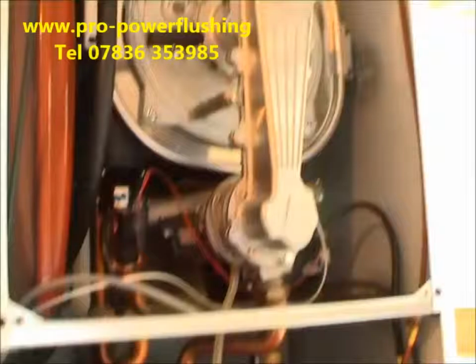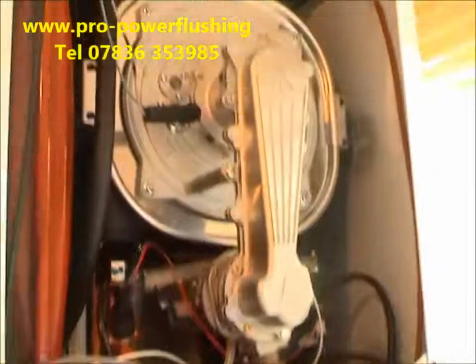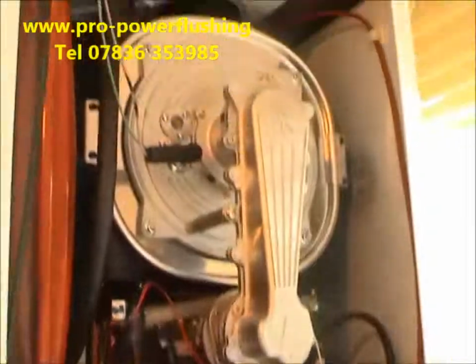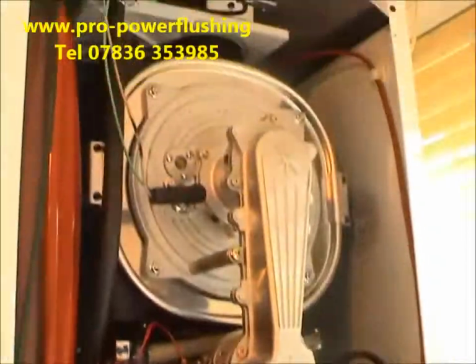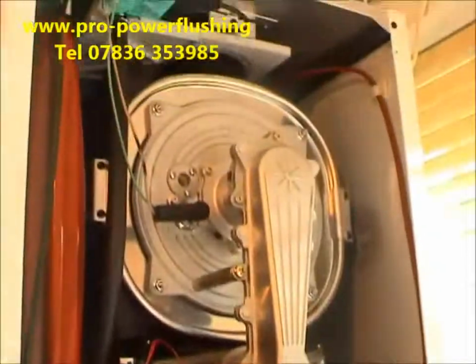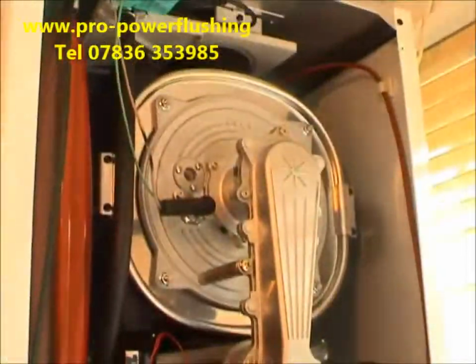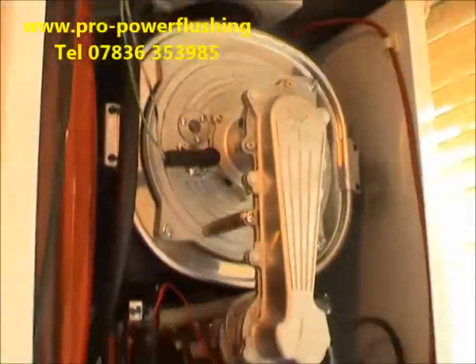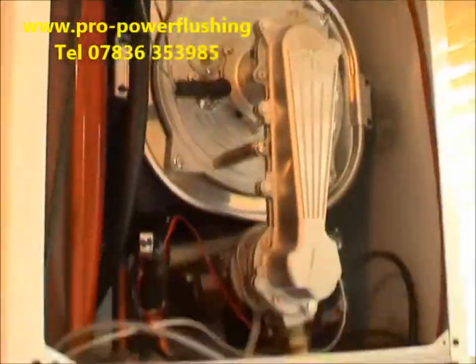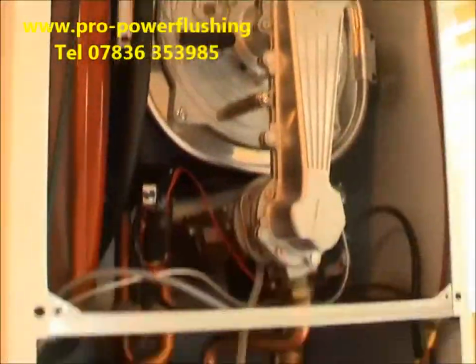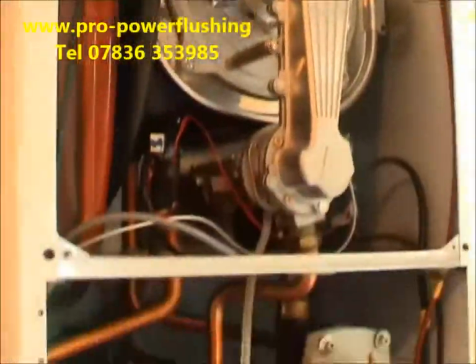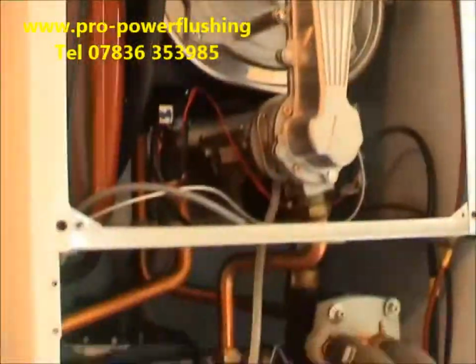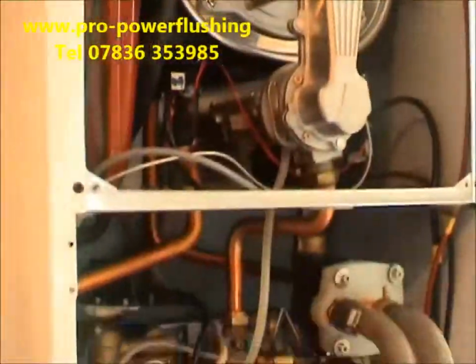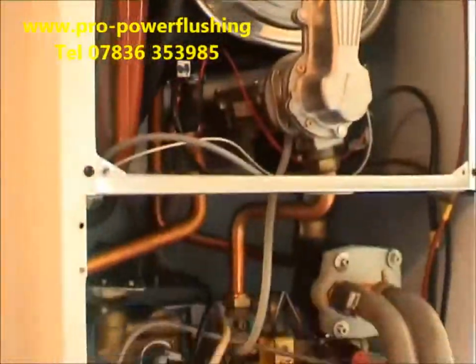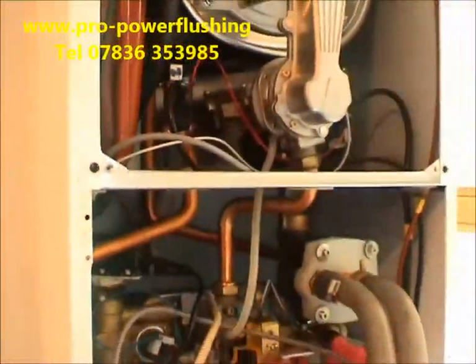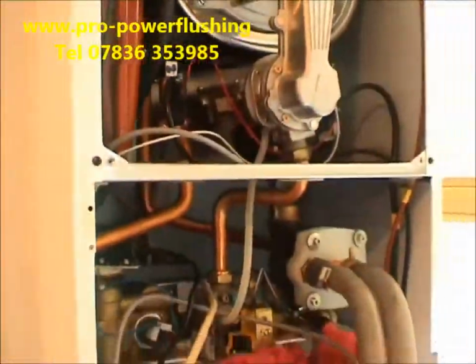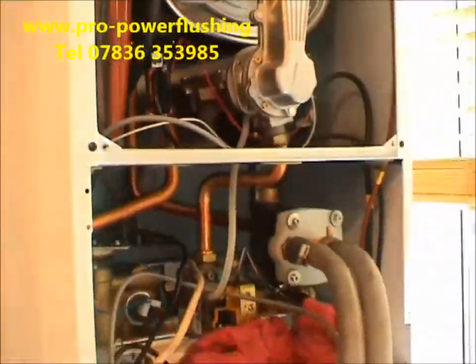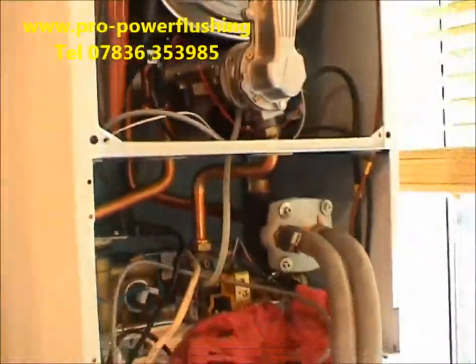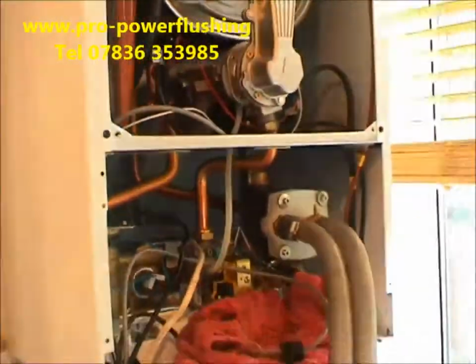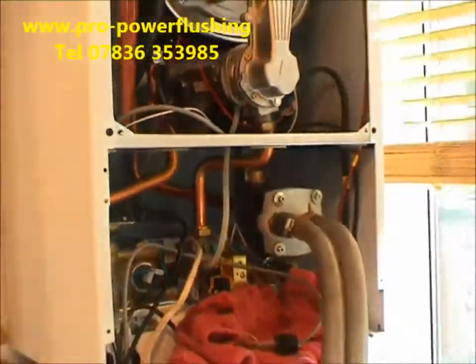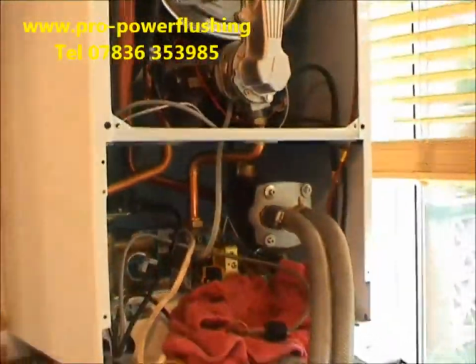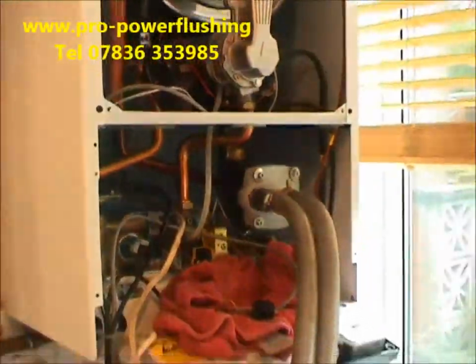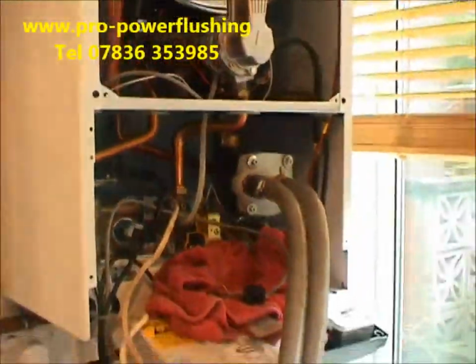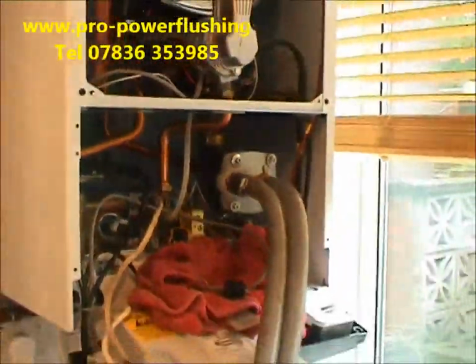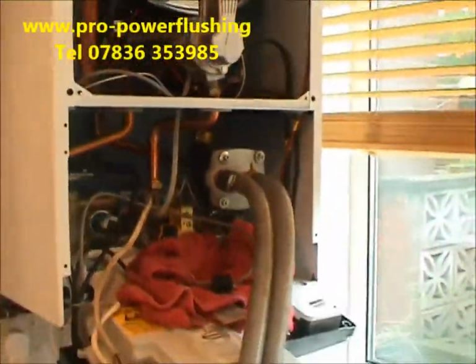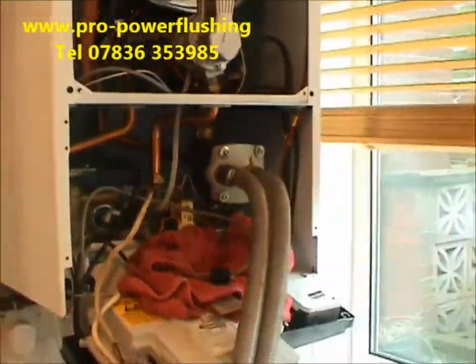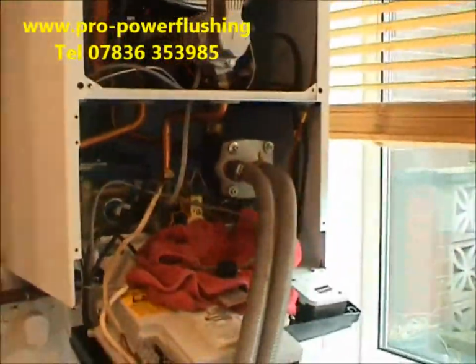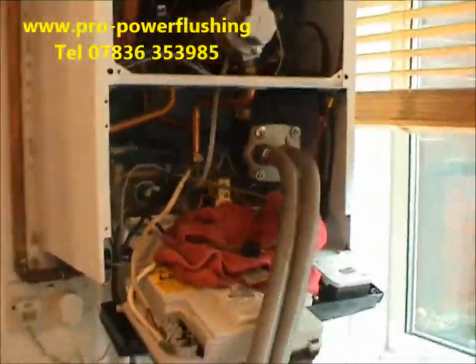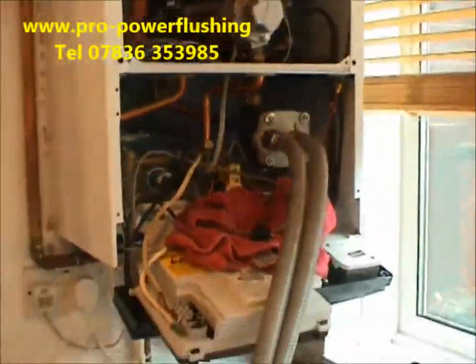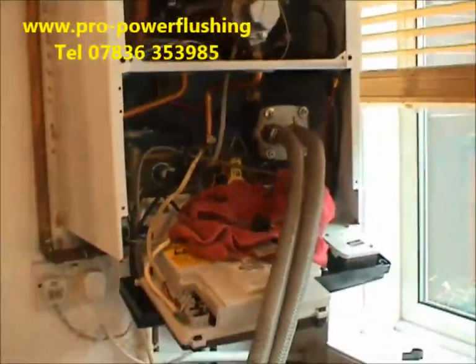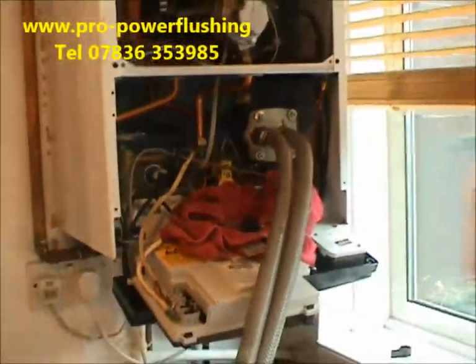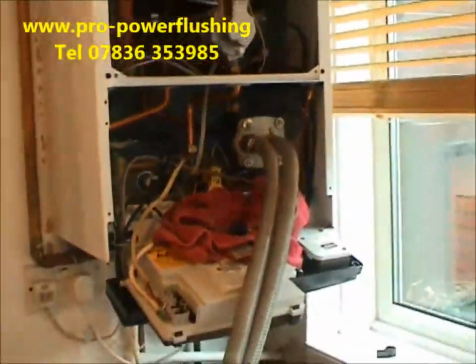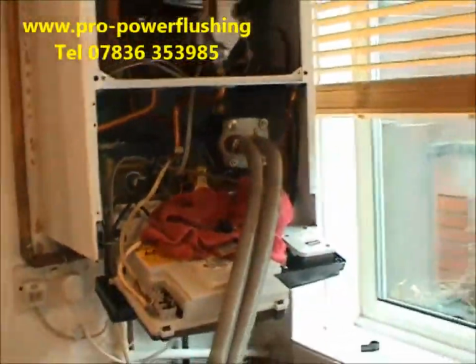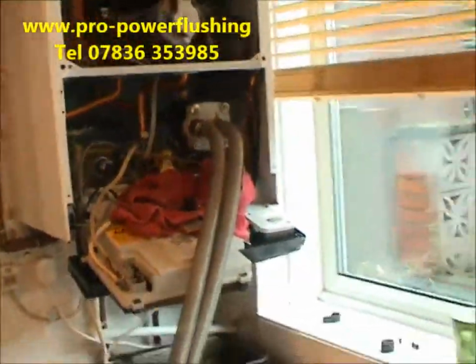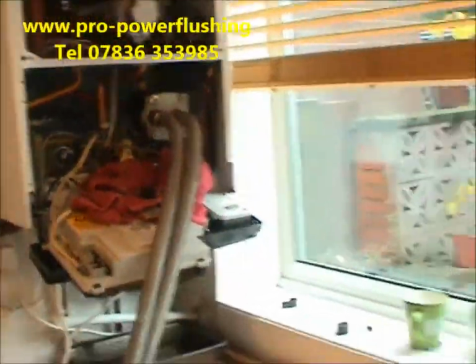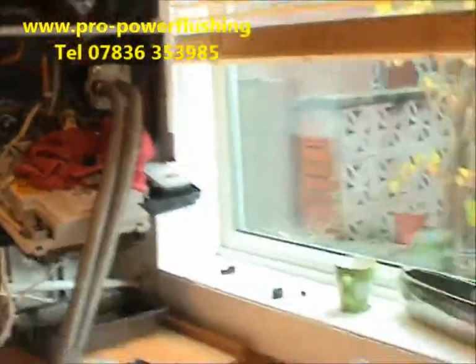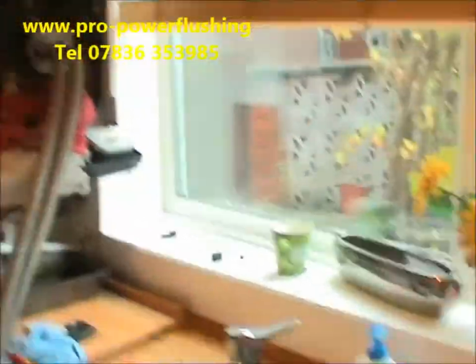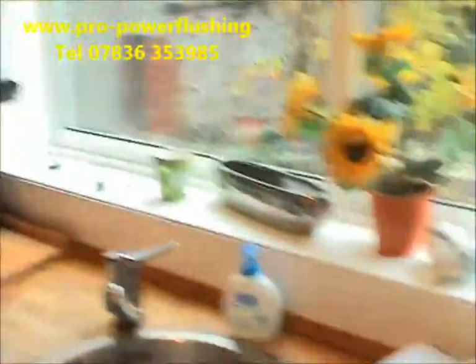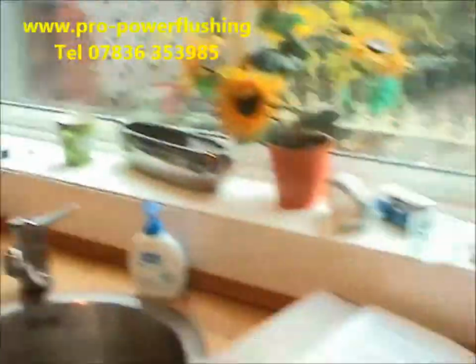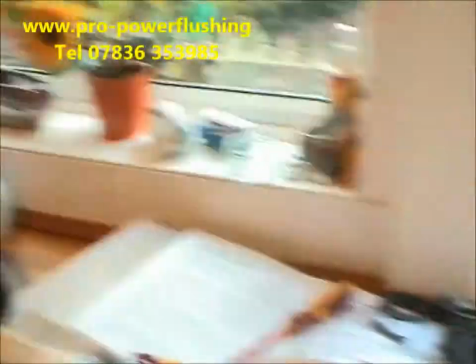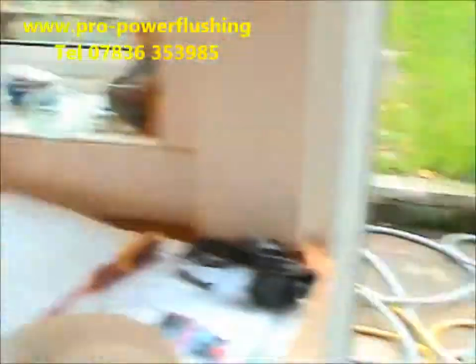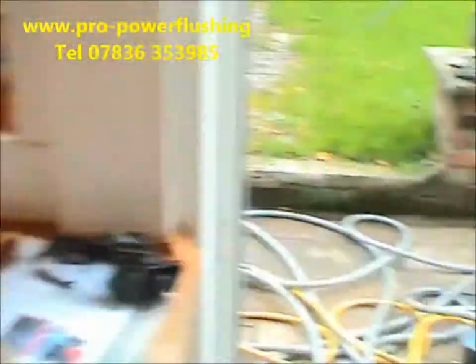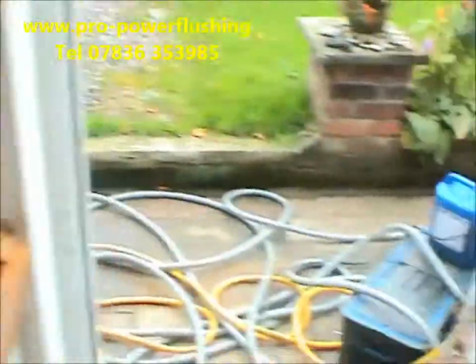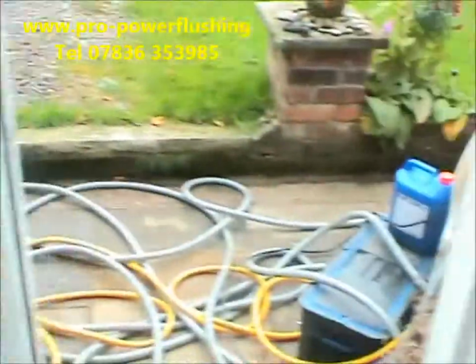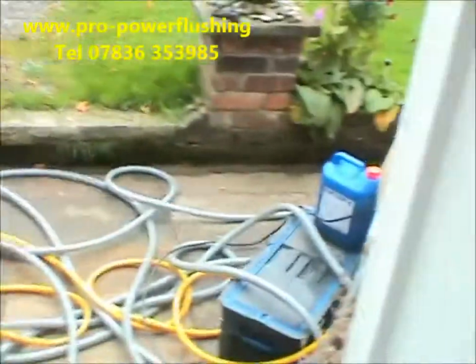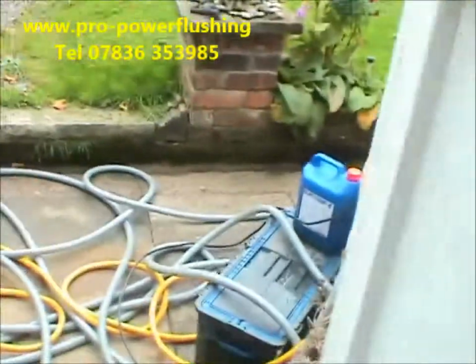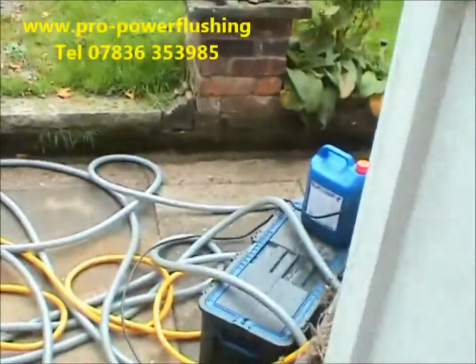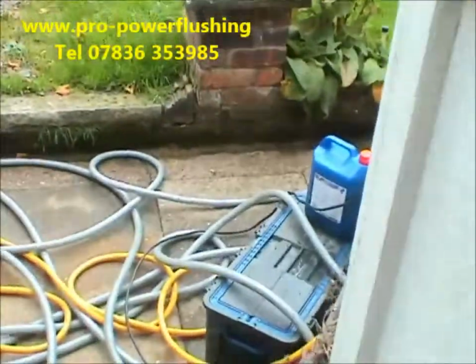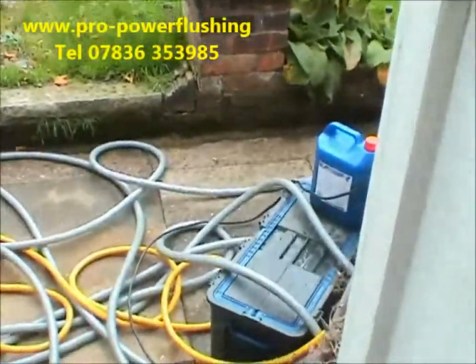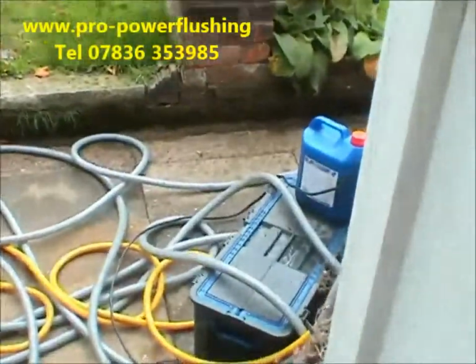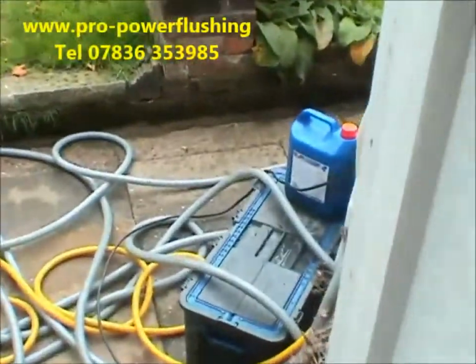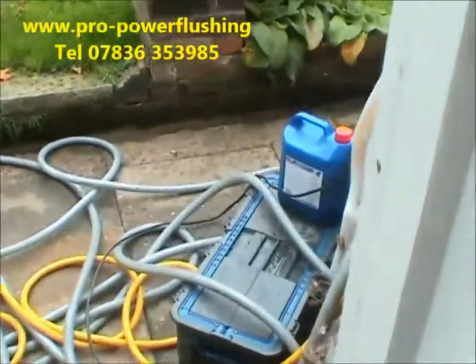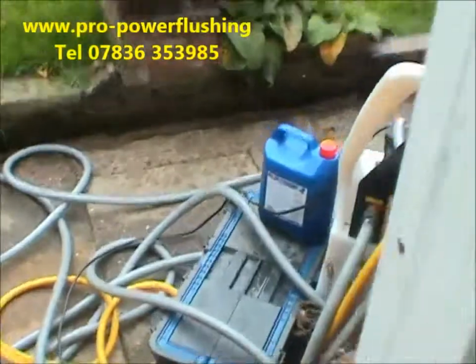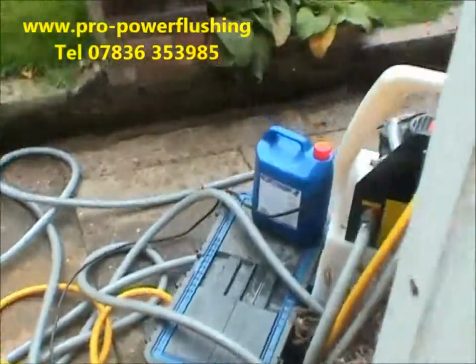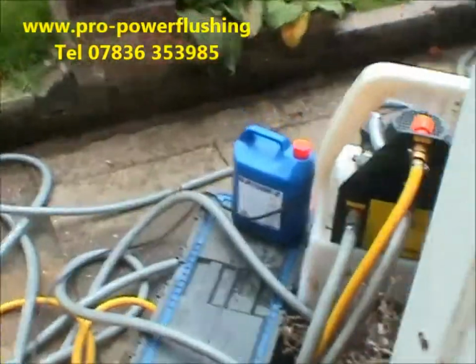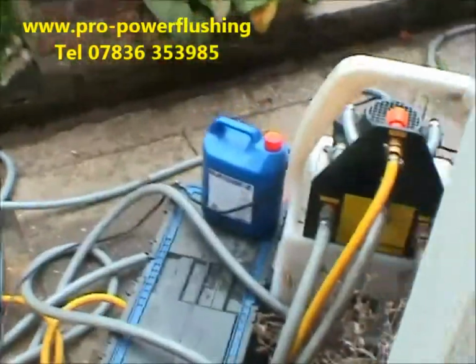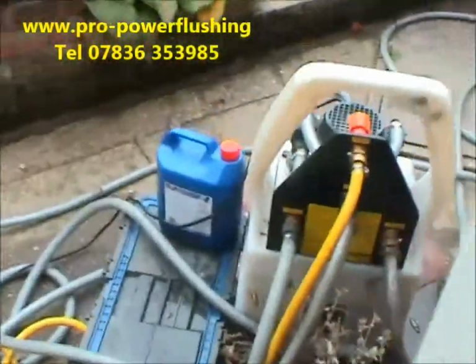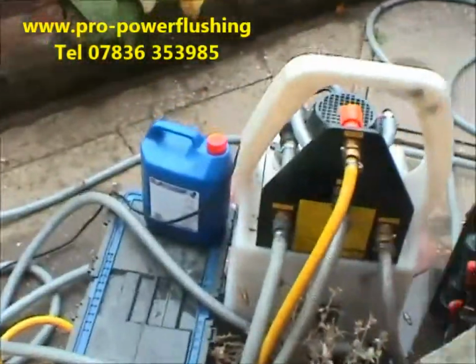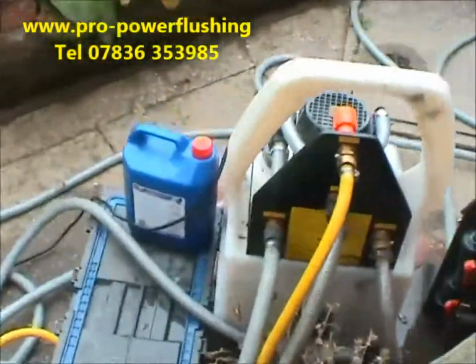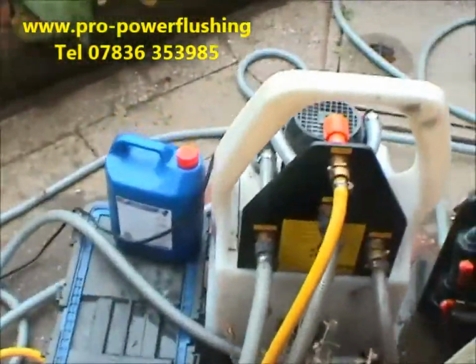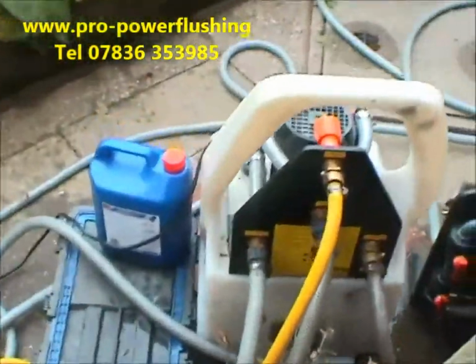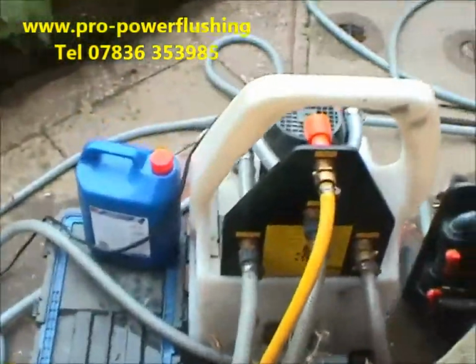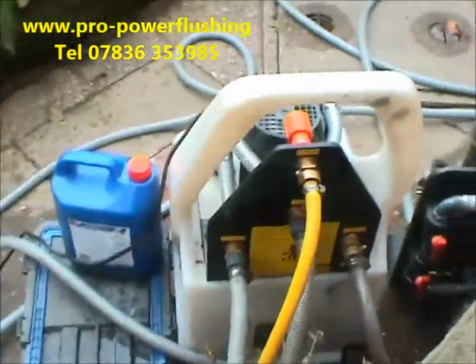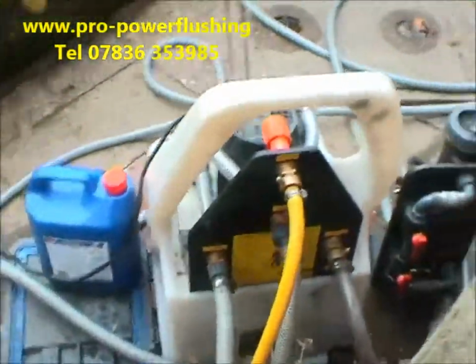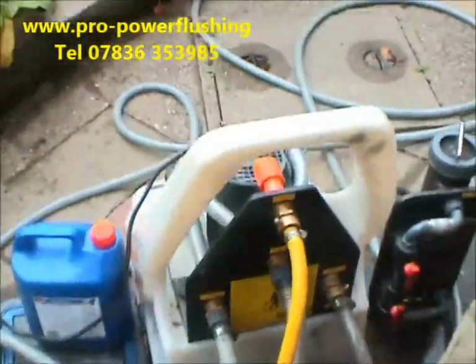Today in Biddulph, in Staffordshire, not too far from Stoke, the system's a combination boiler.